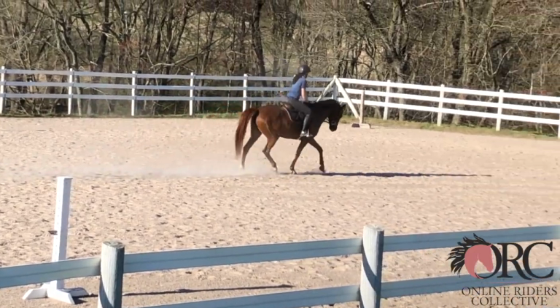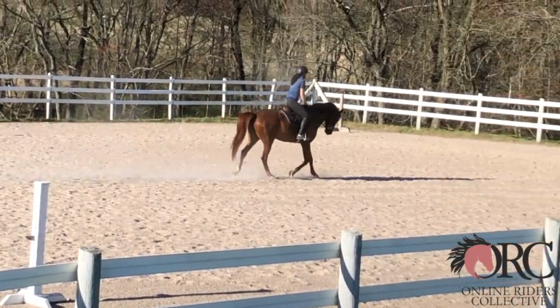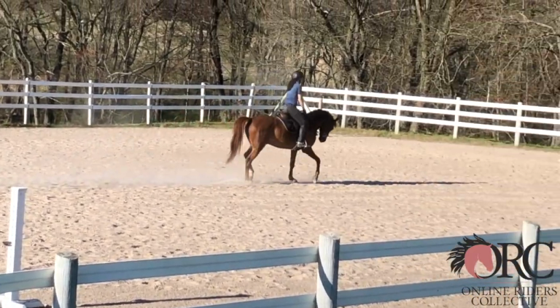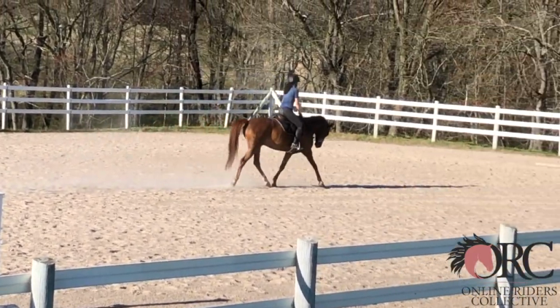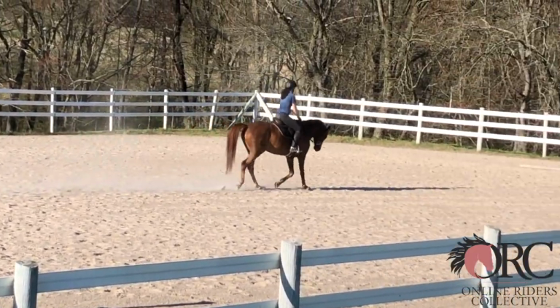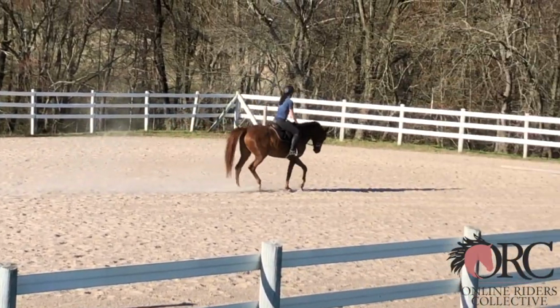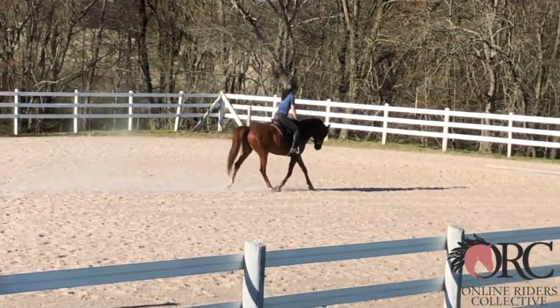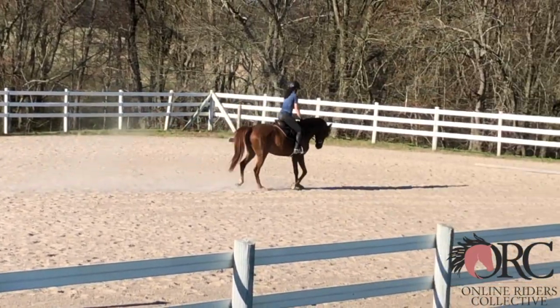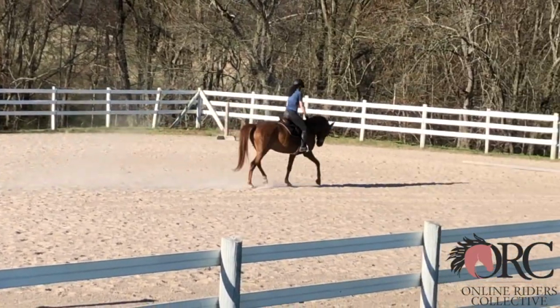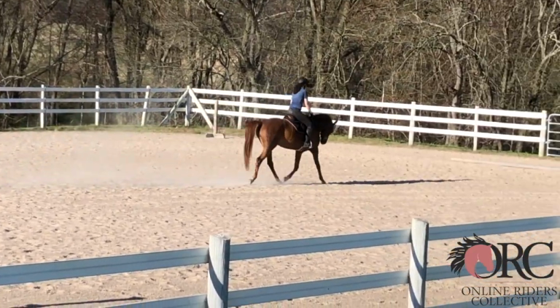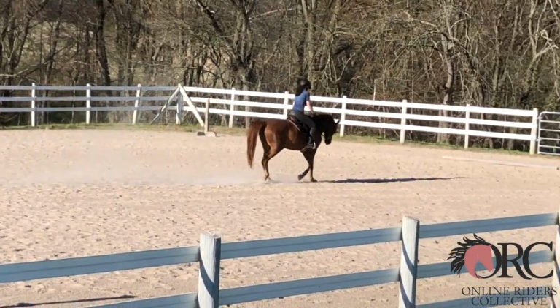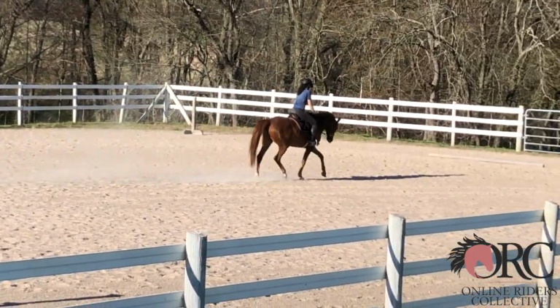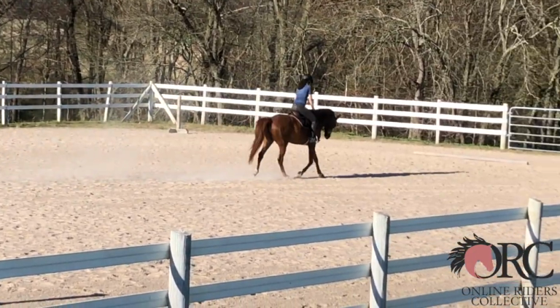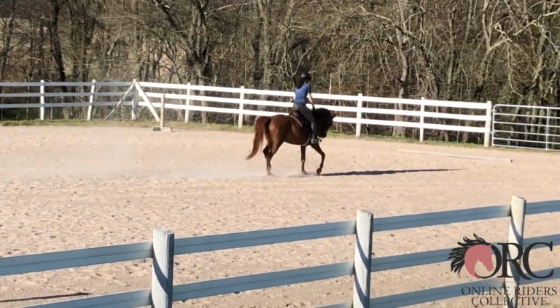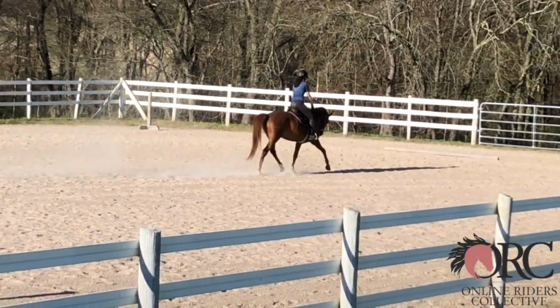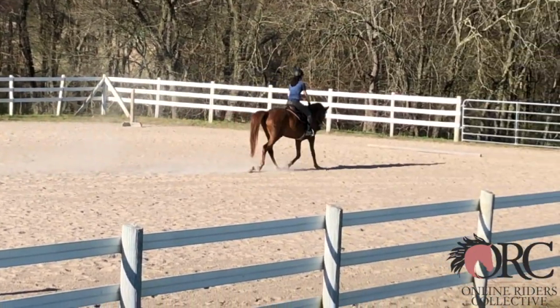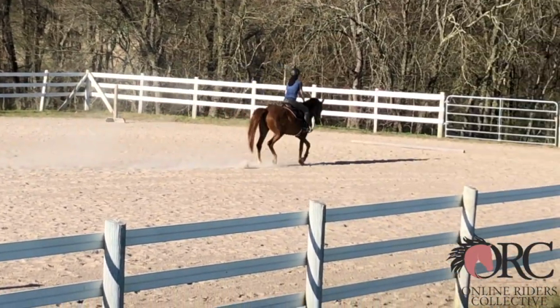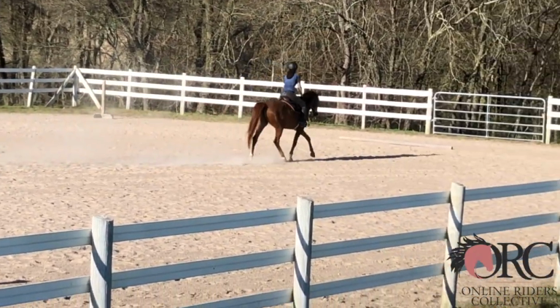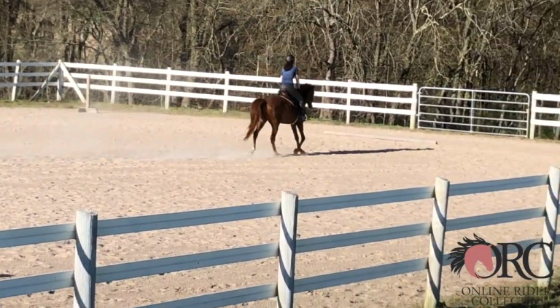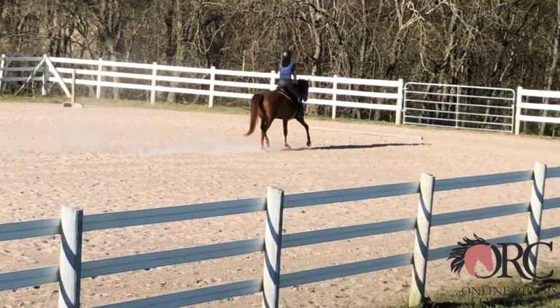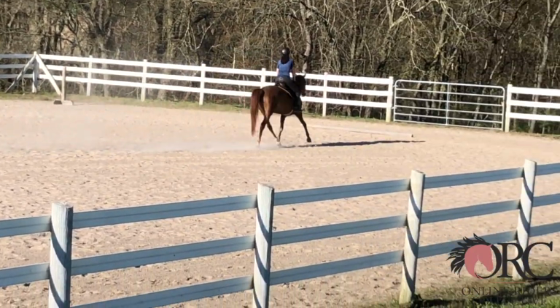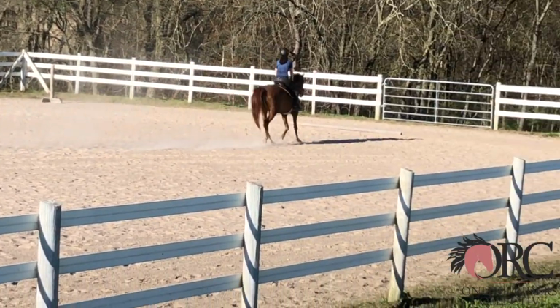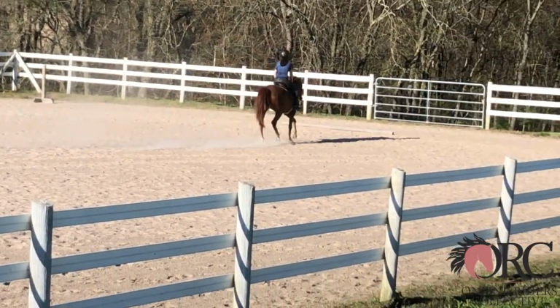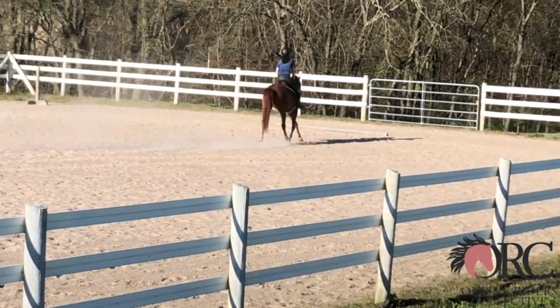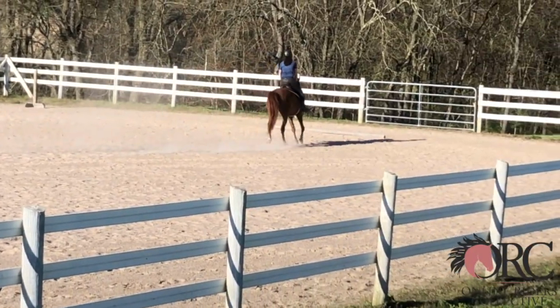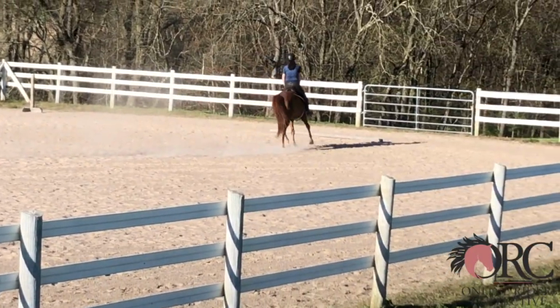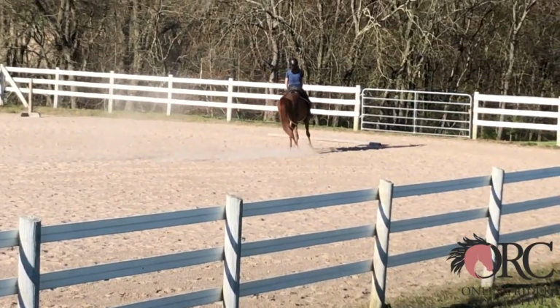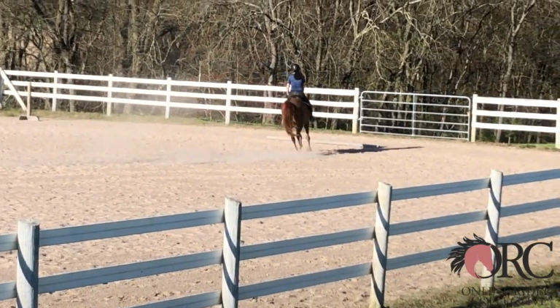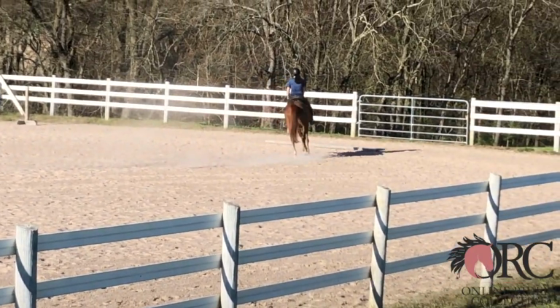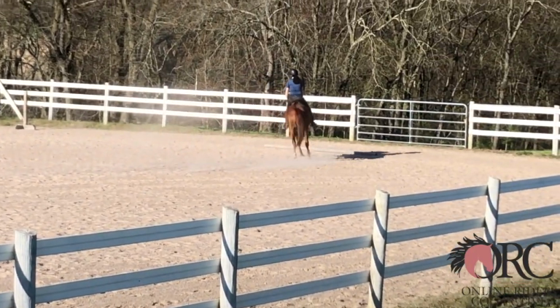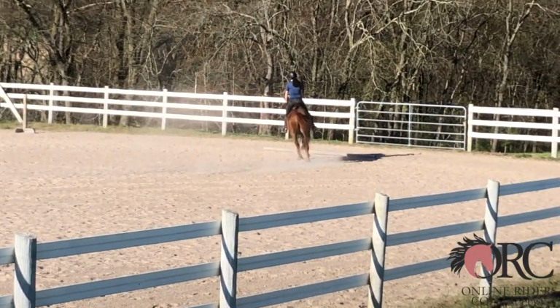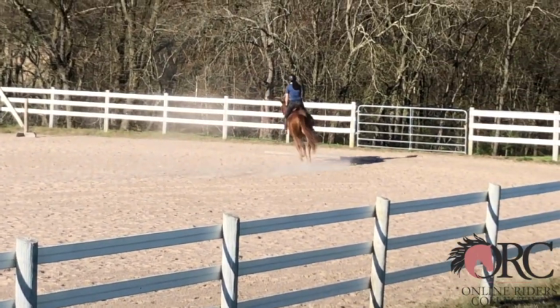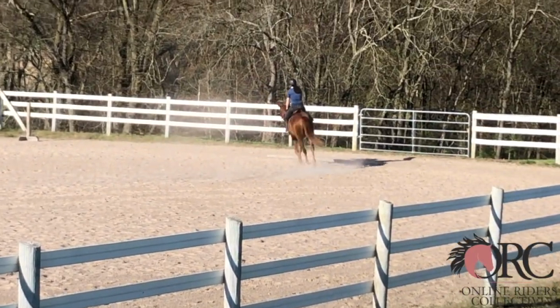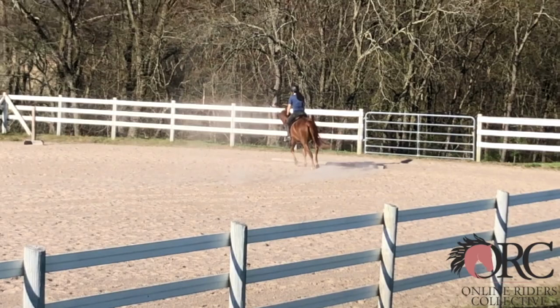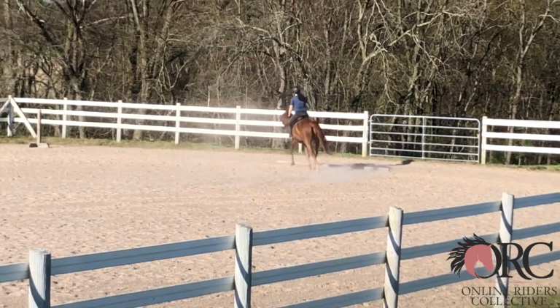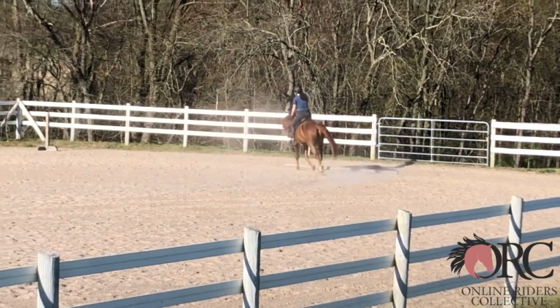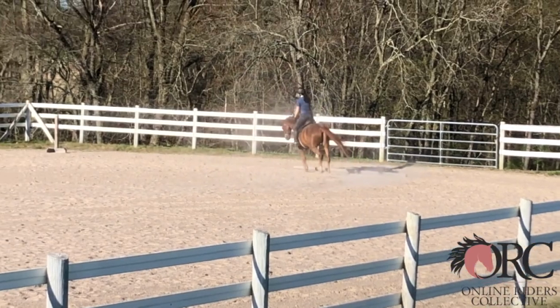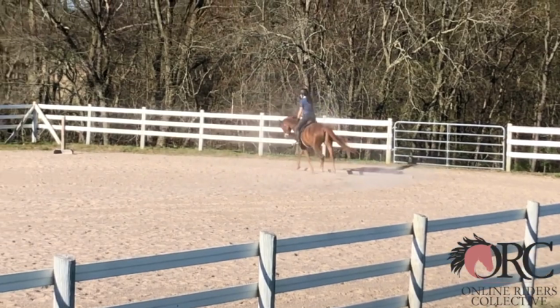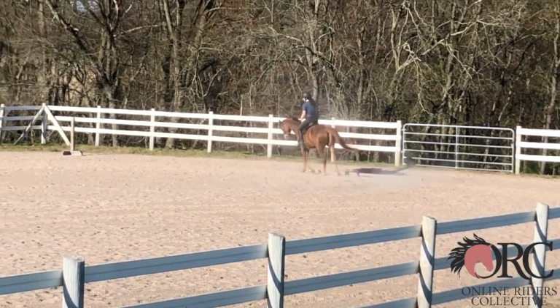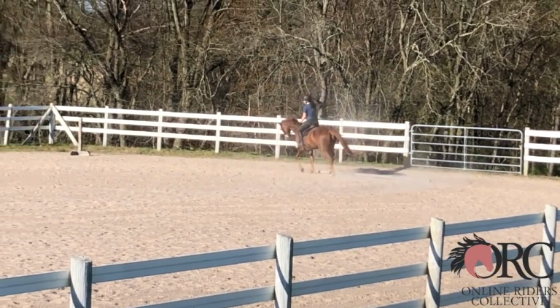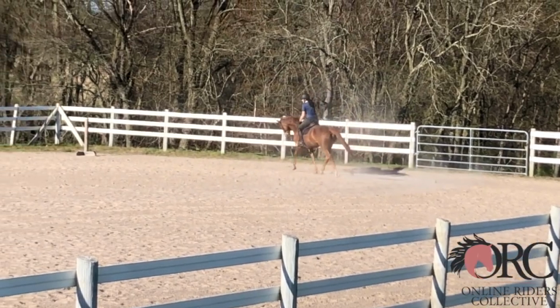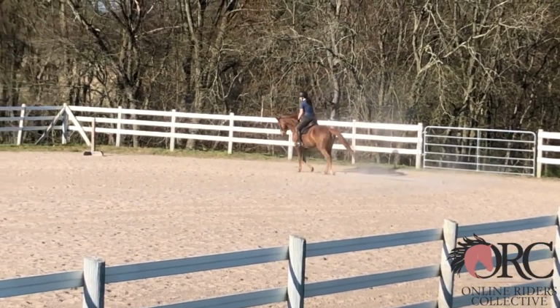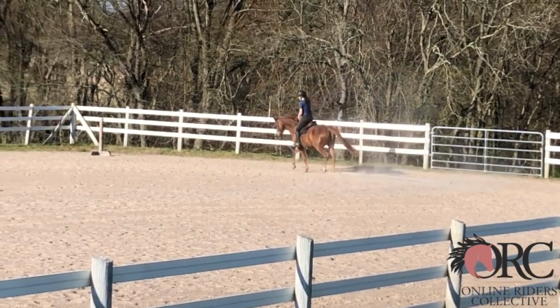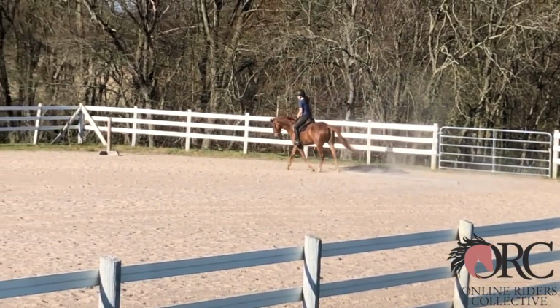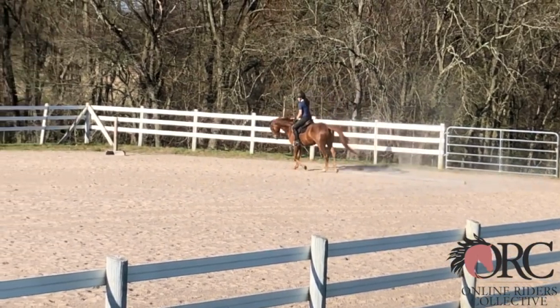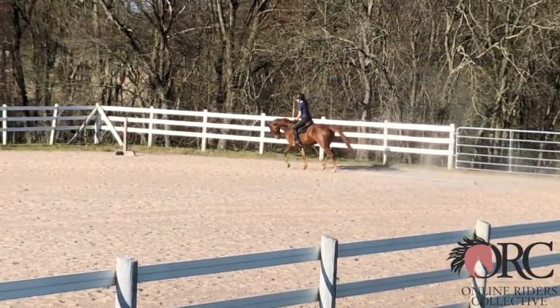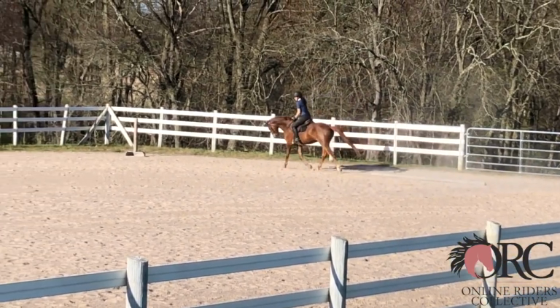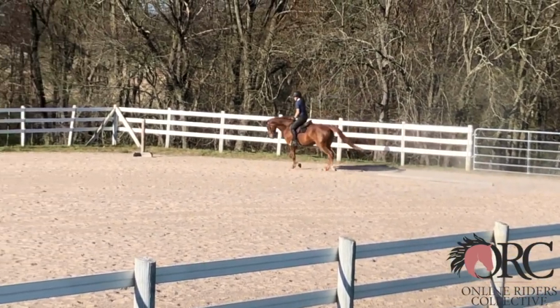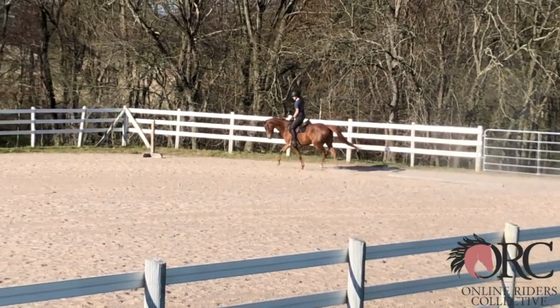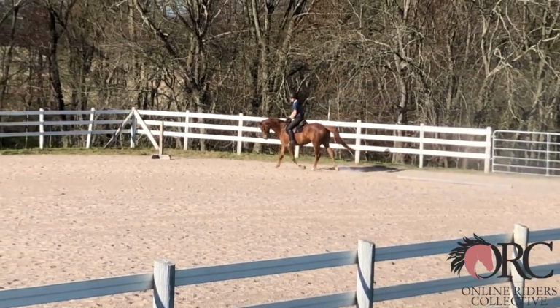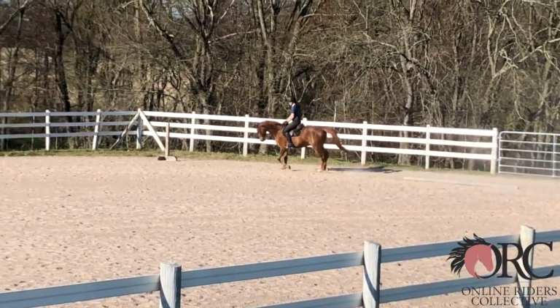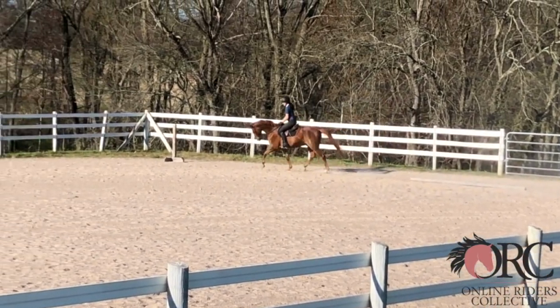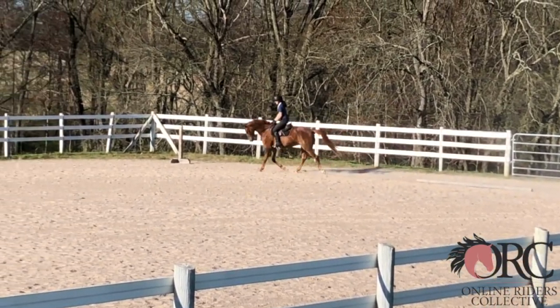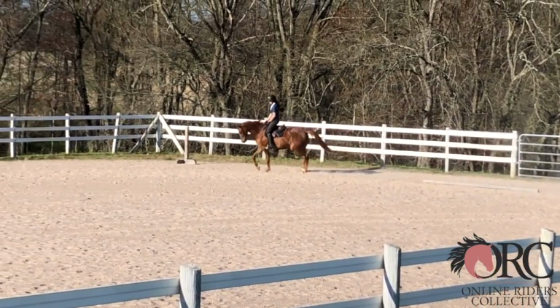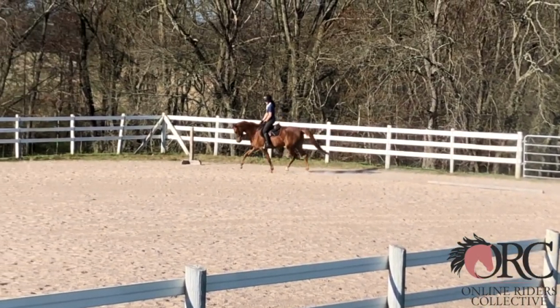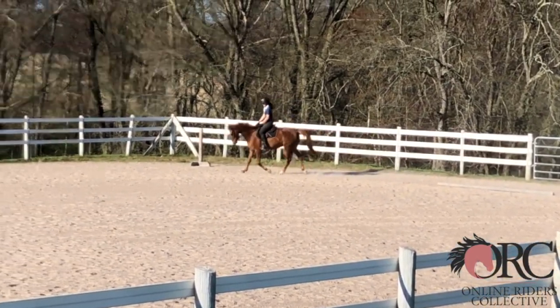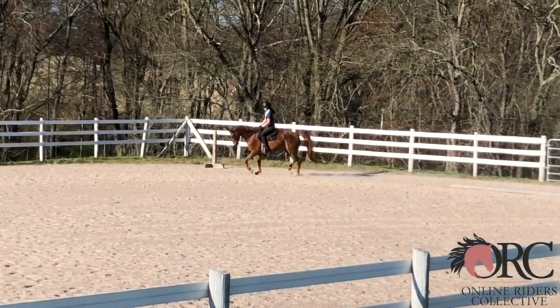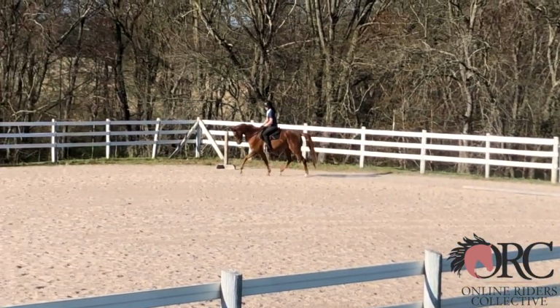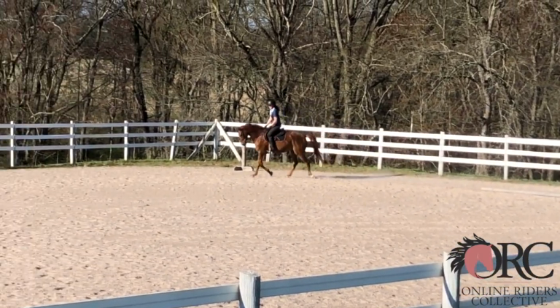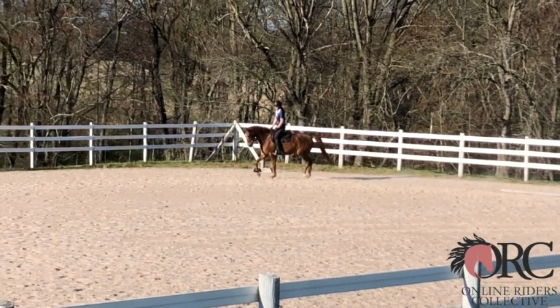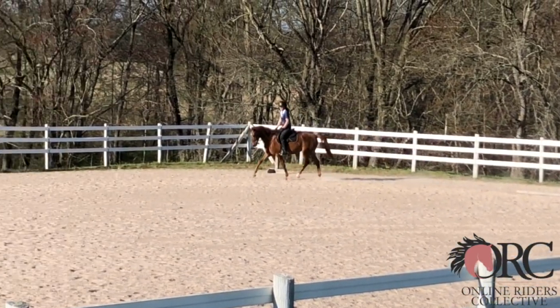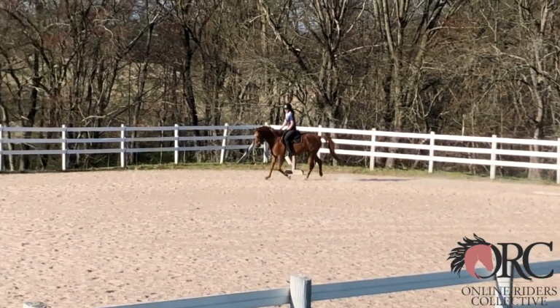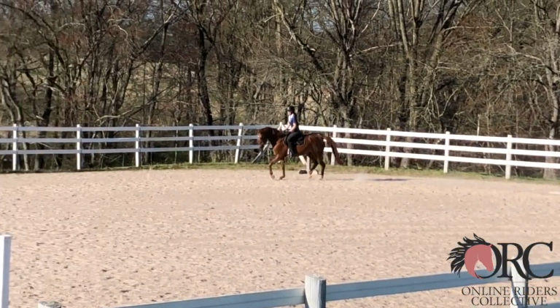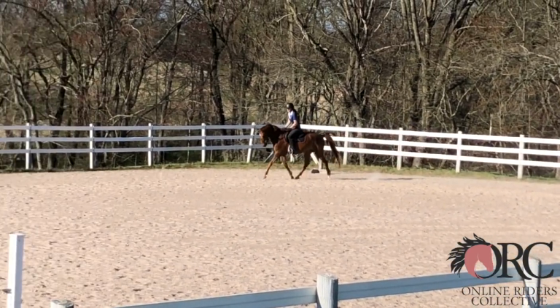I think you would do well to have your stirrups slightly longer, and that will help you have your leg underneath your body.